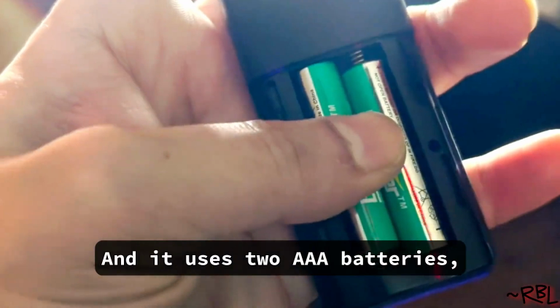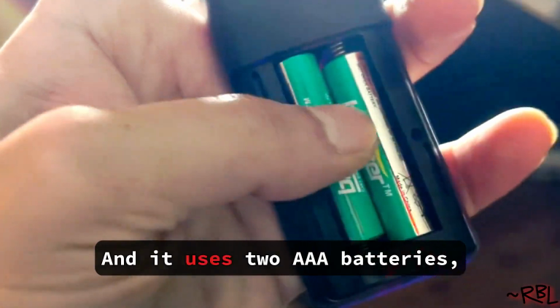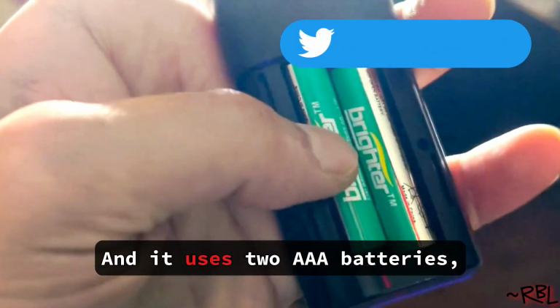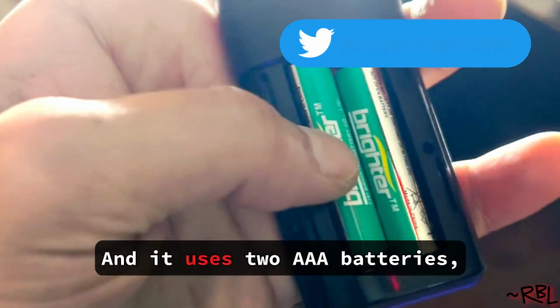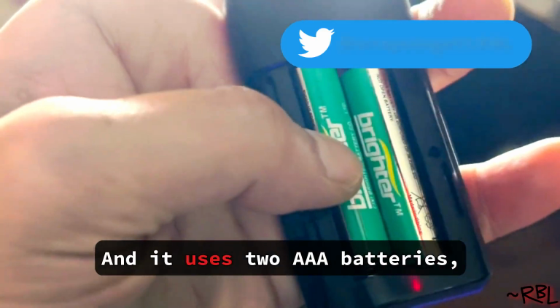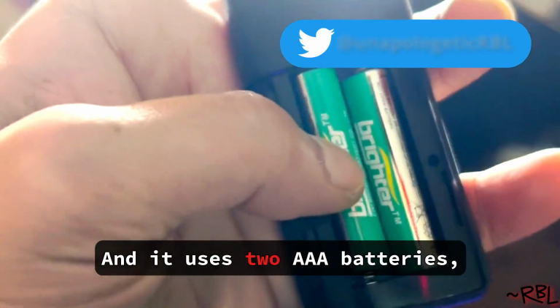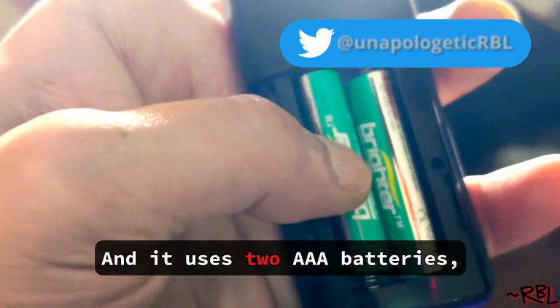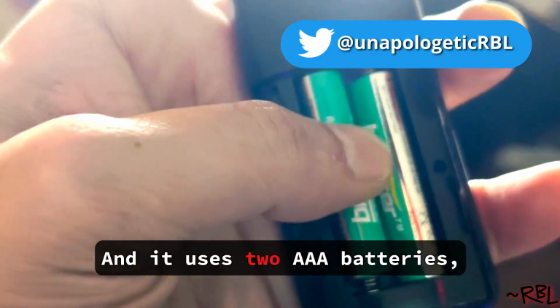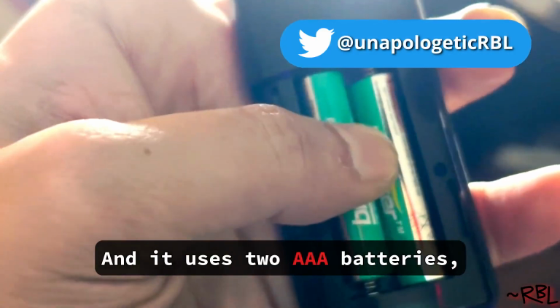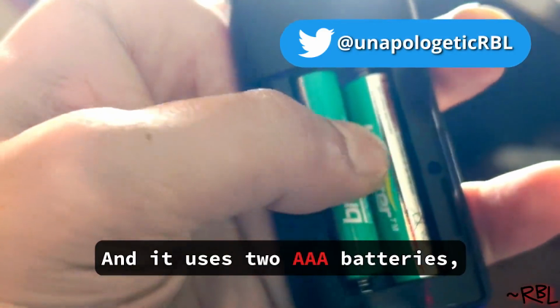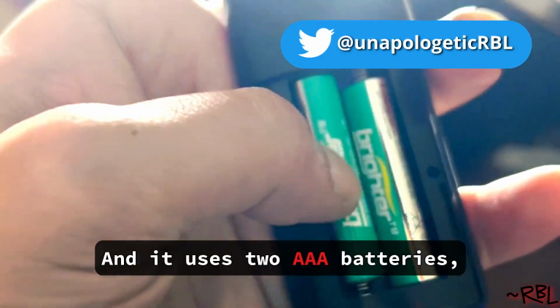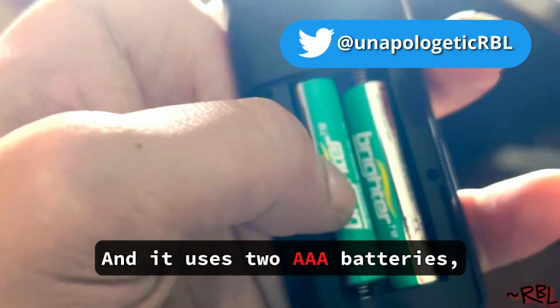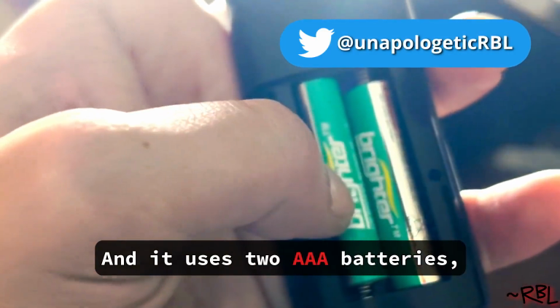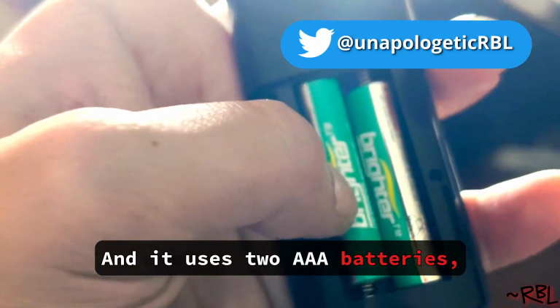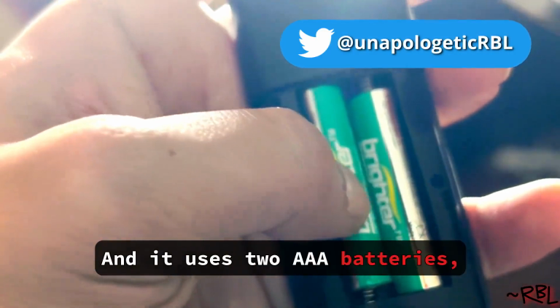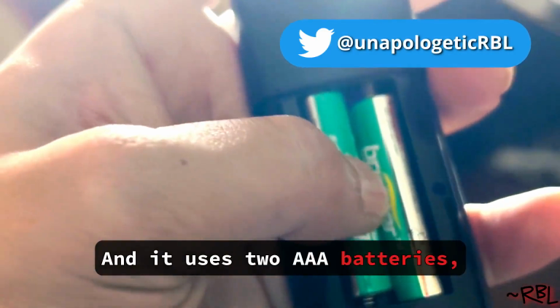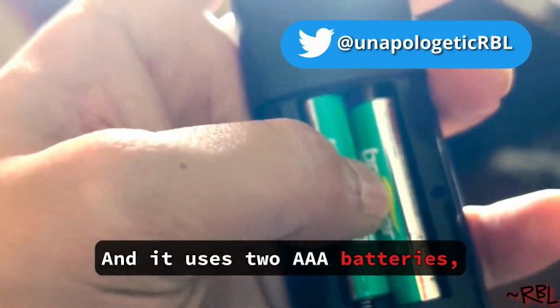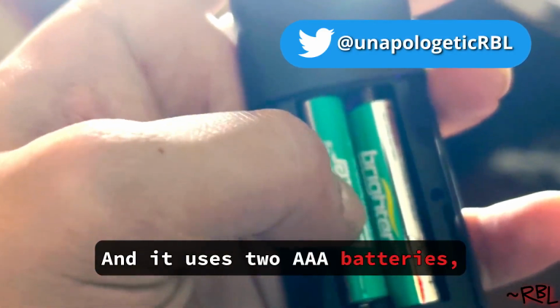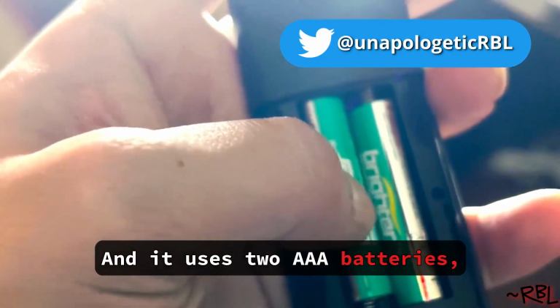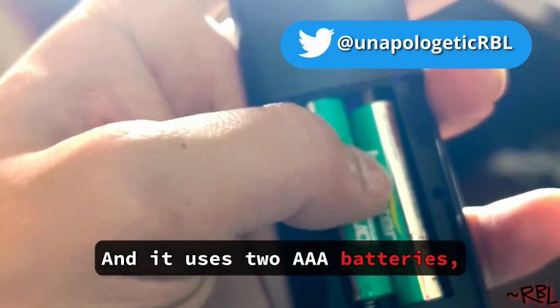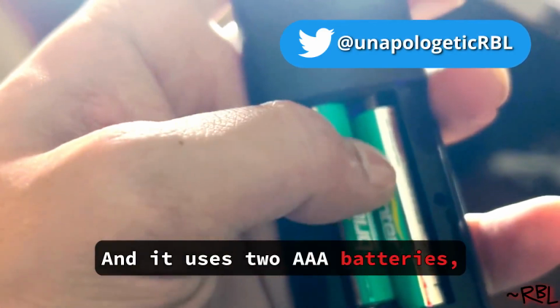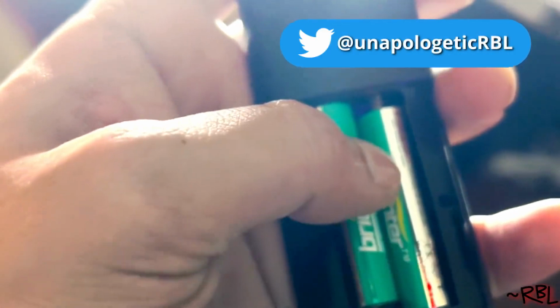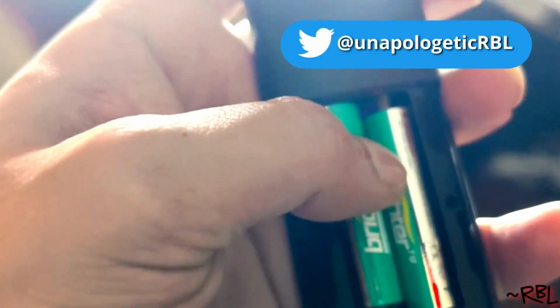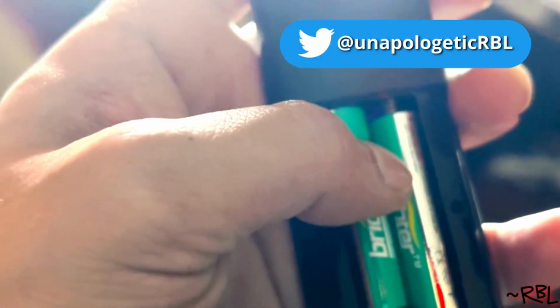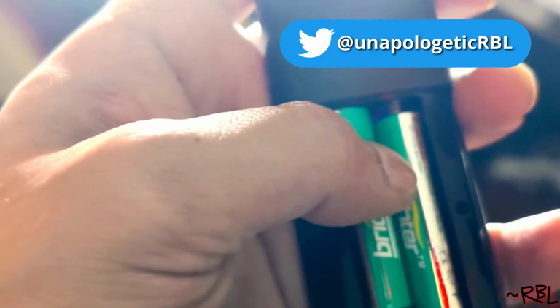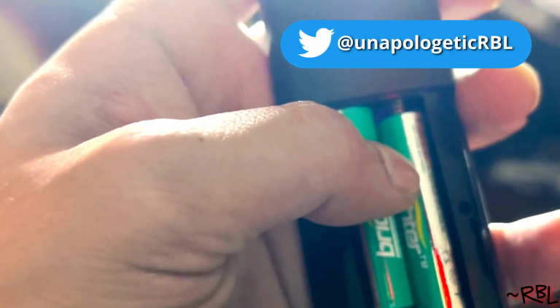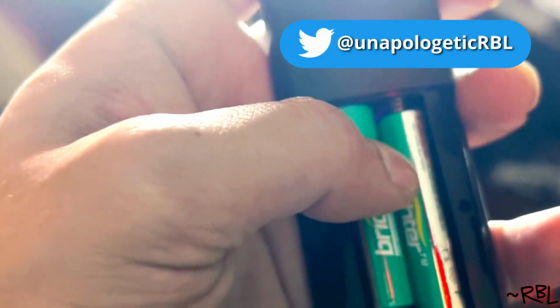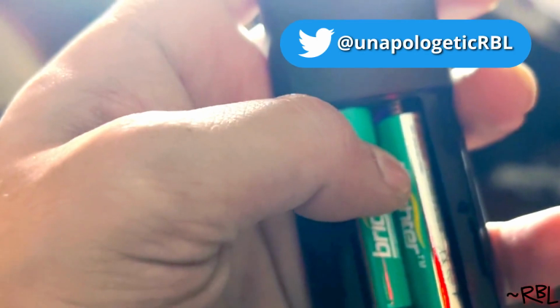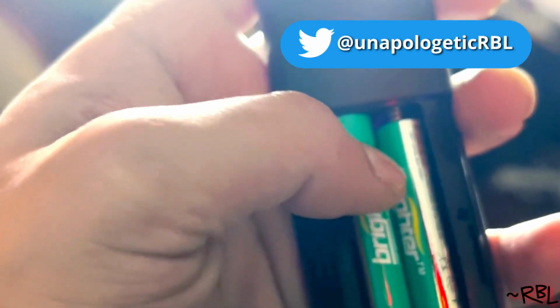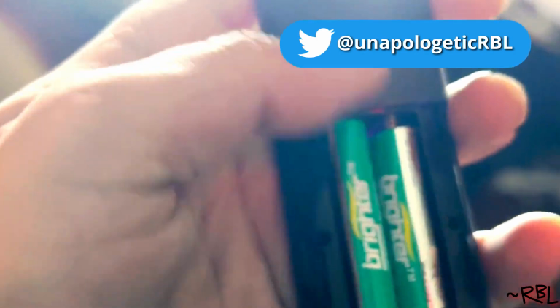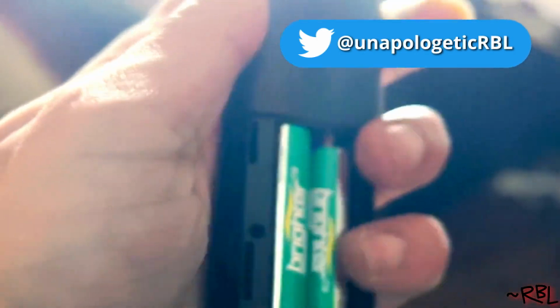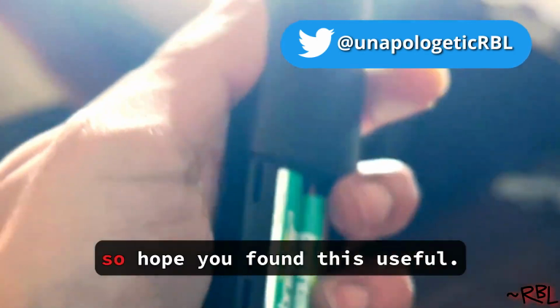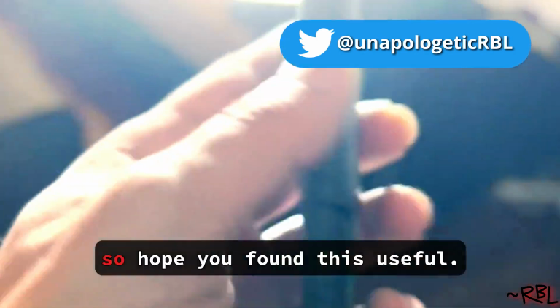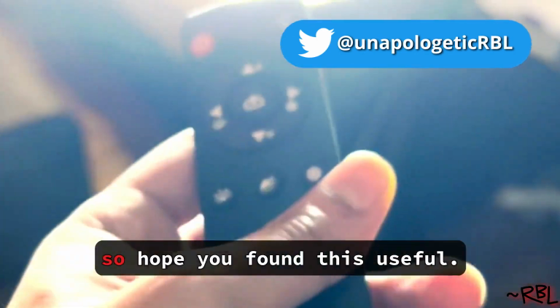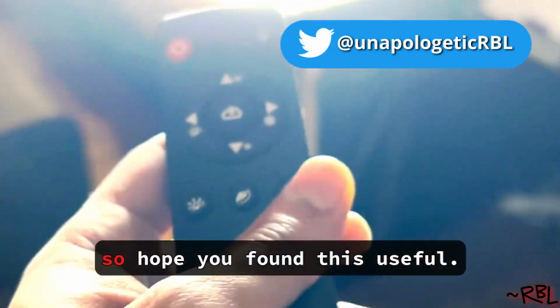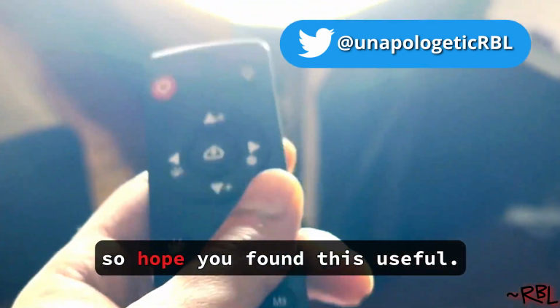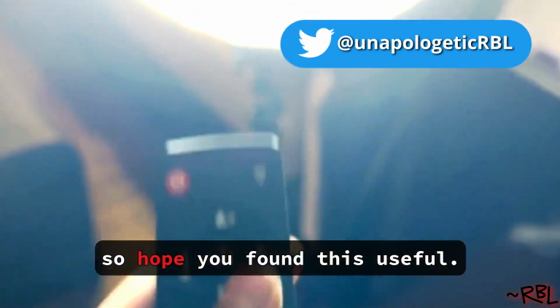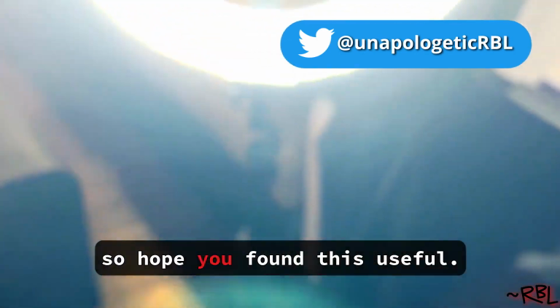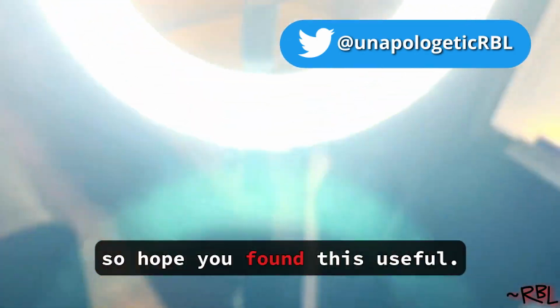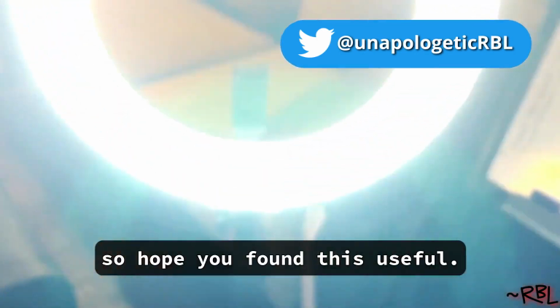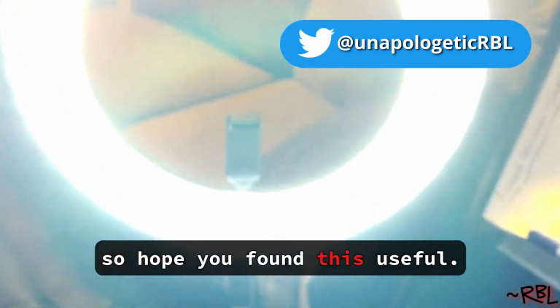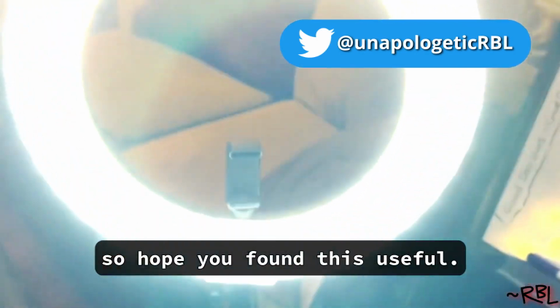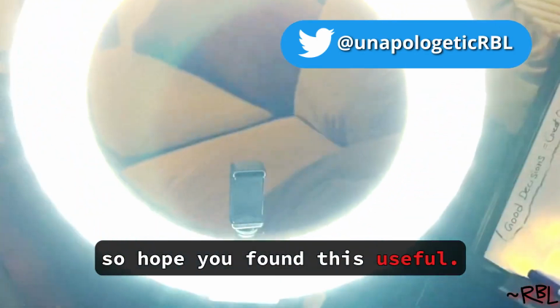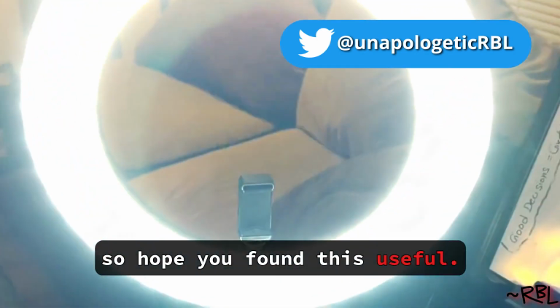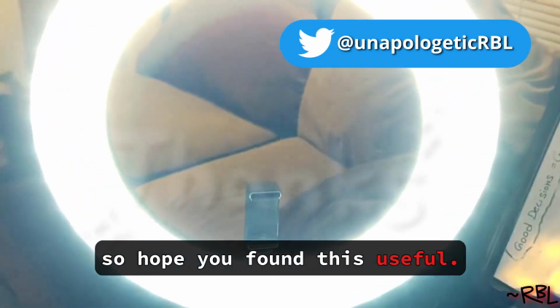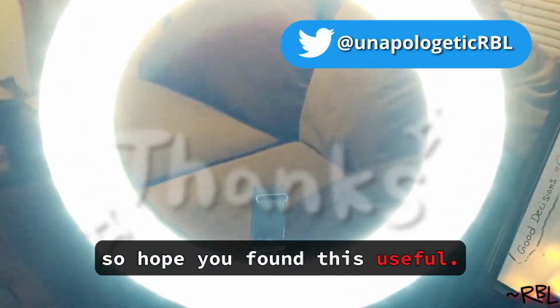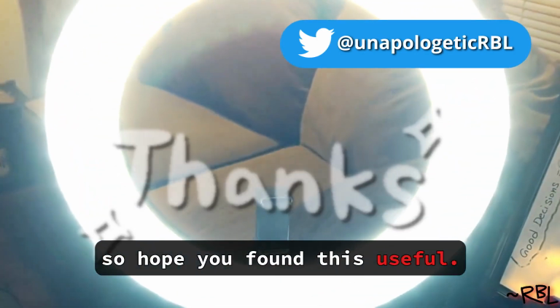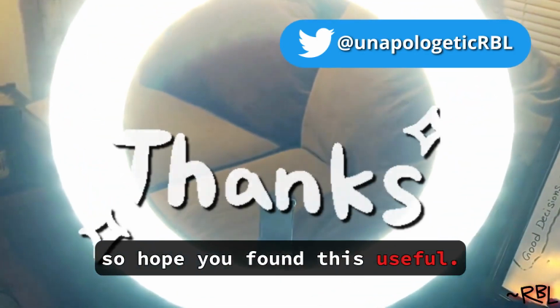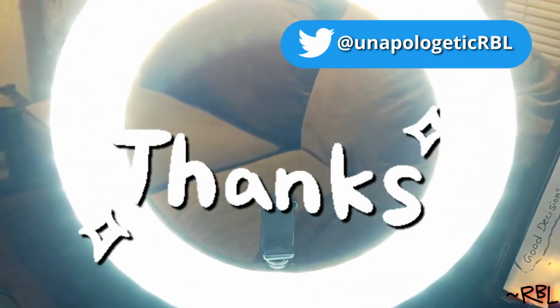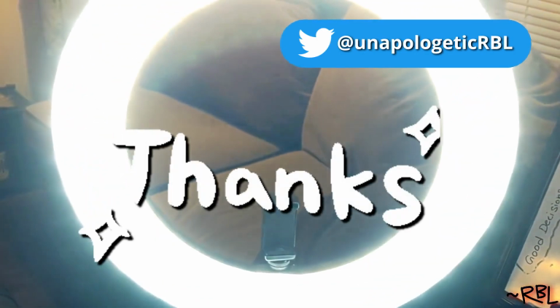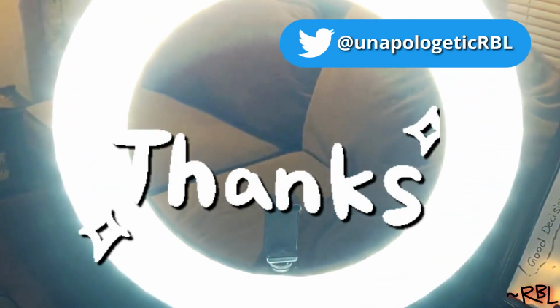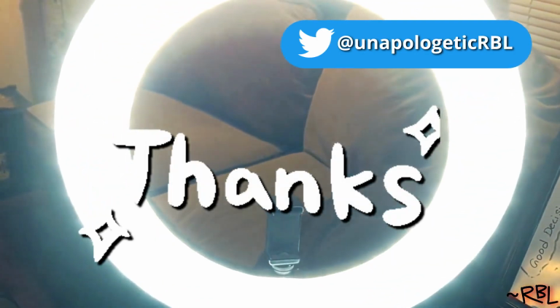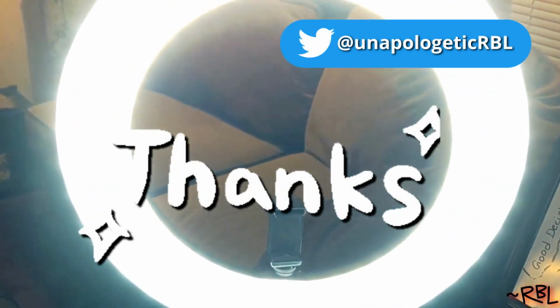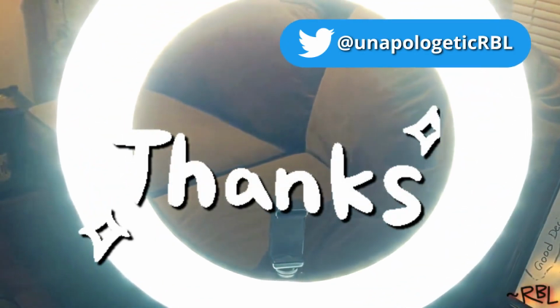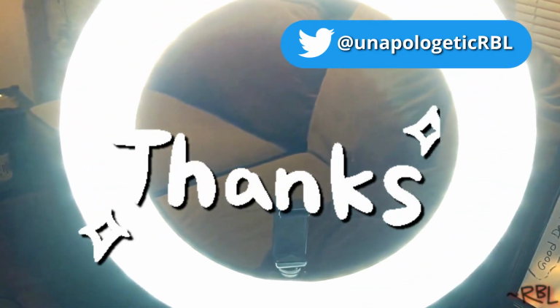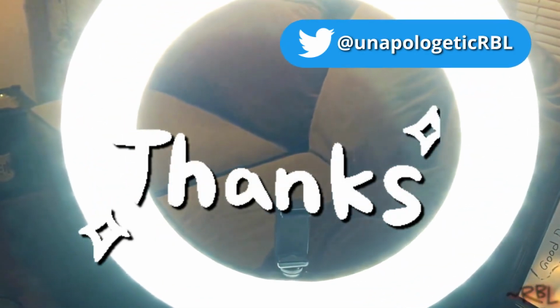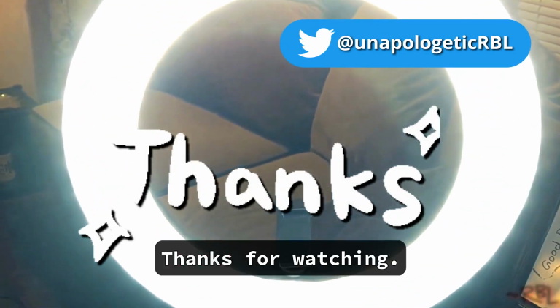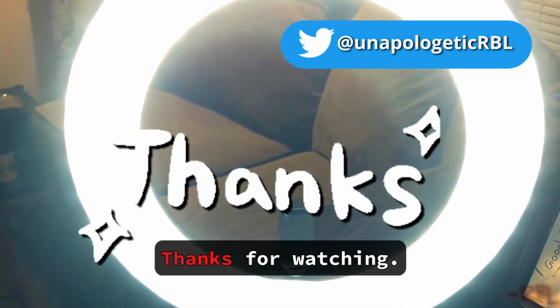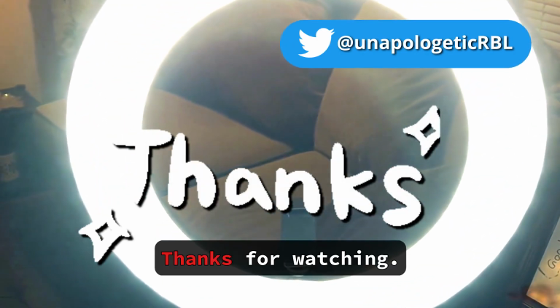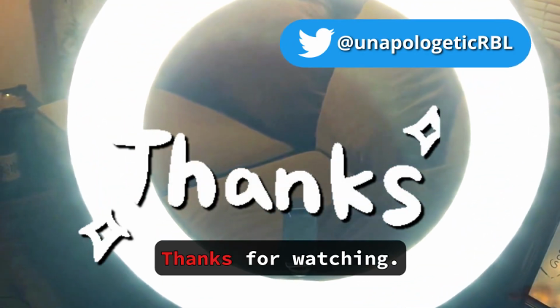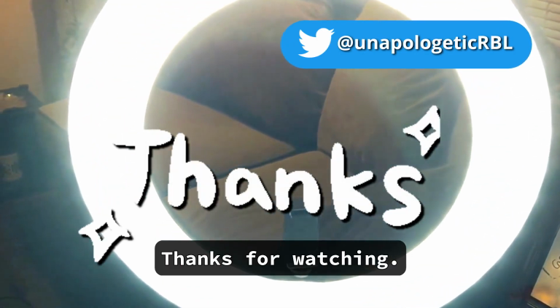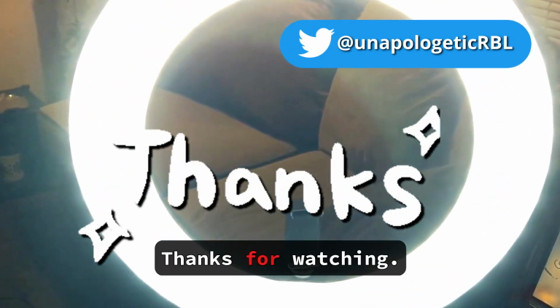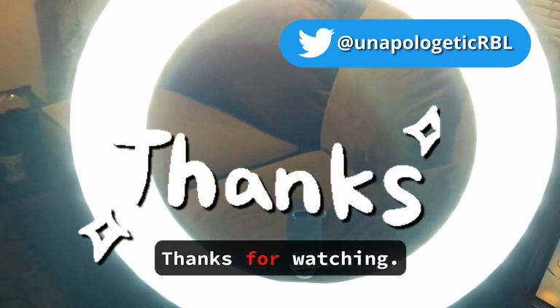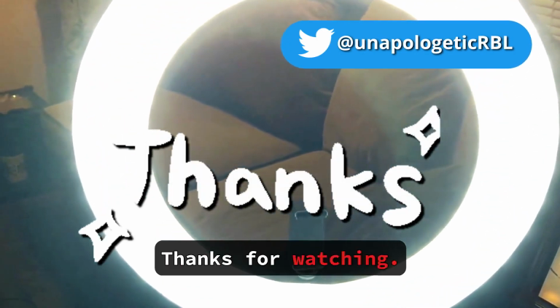It uses two triple-A batteries. Hope you found this useful — thanks for watching.